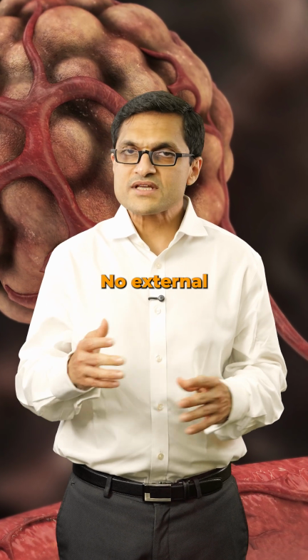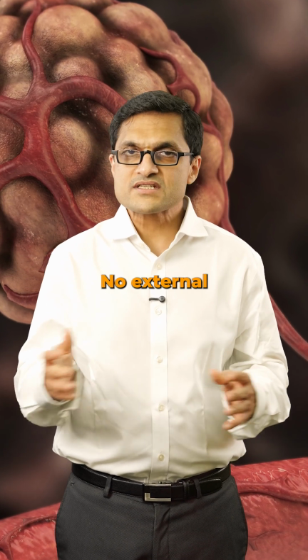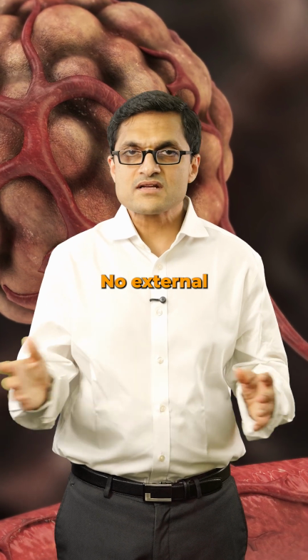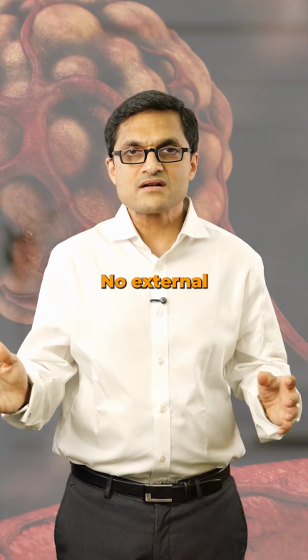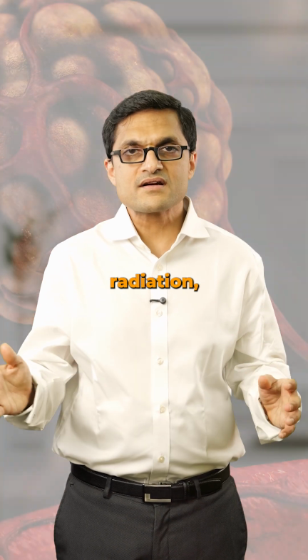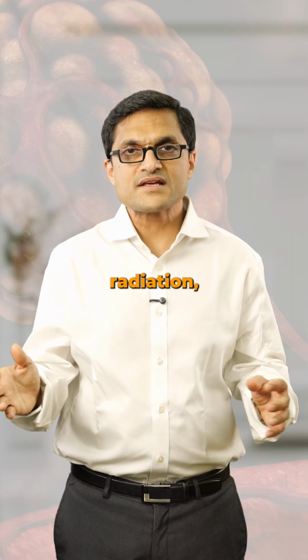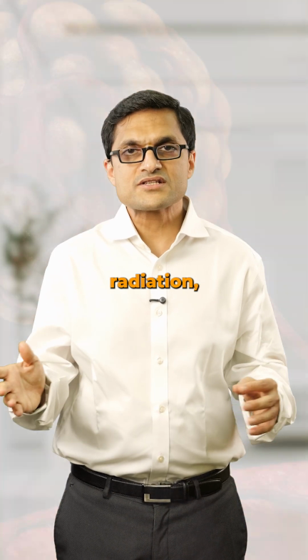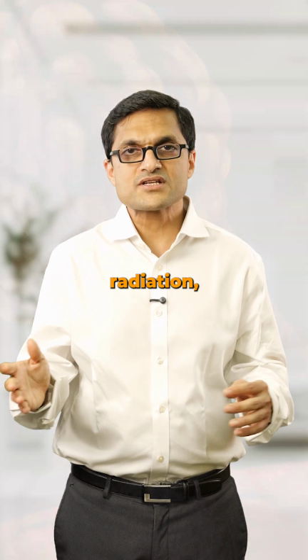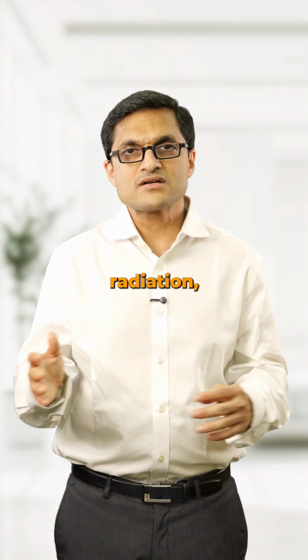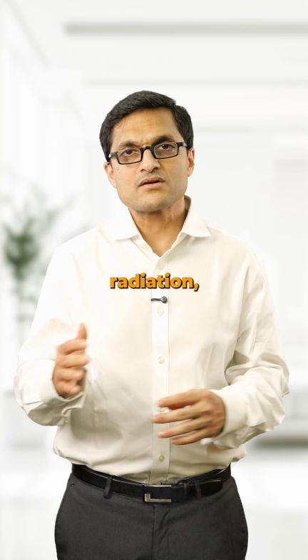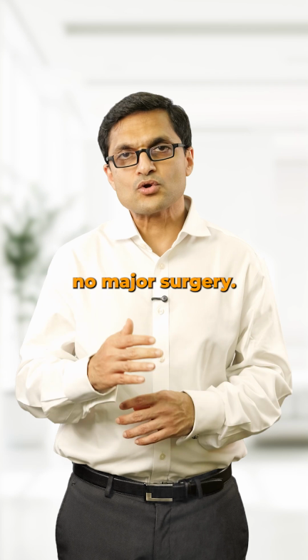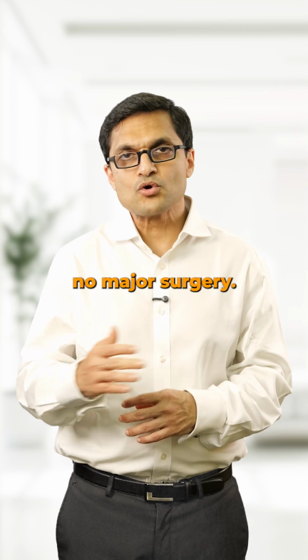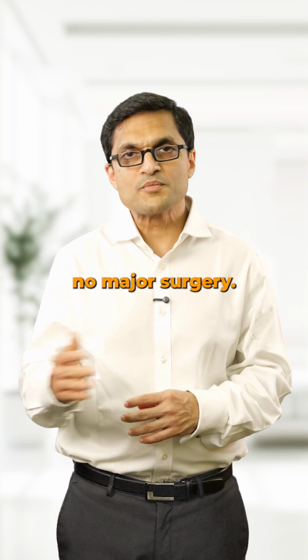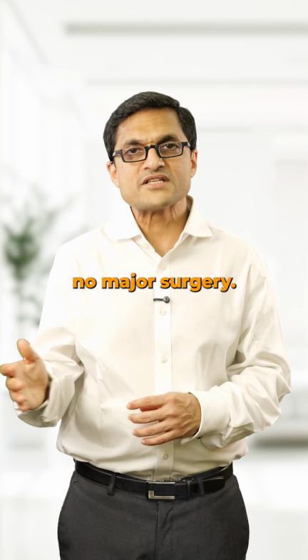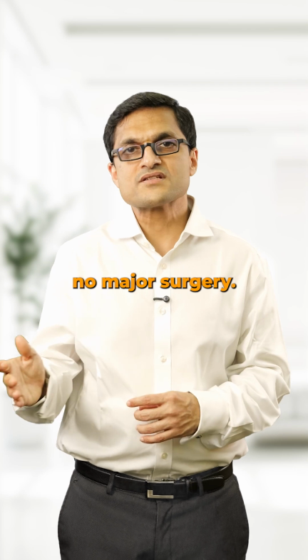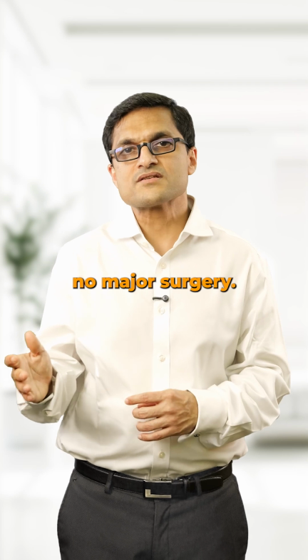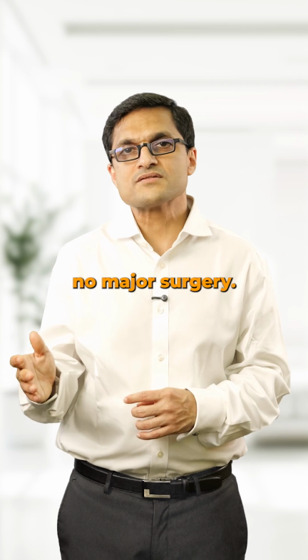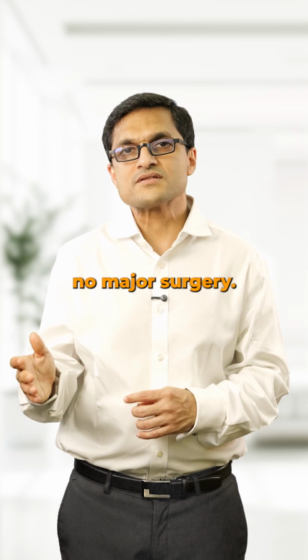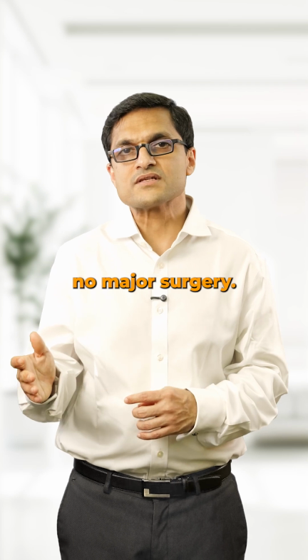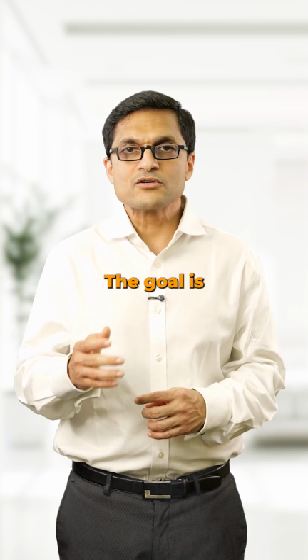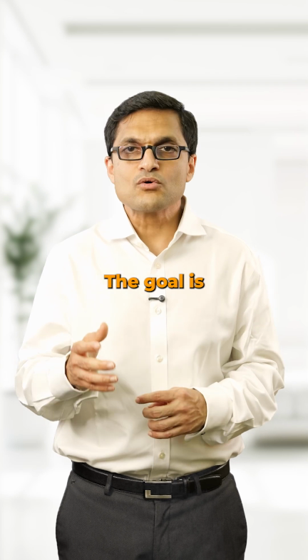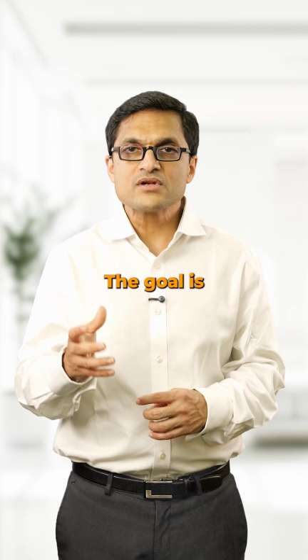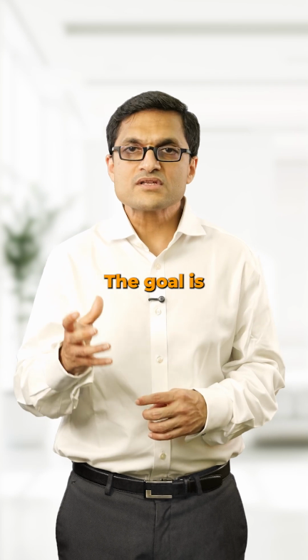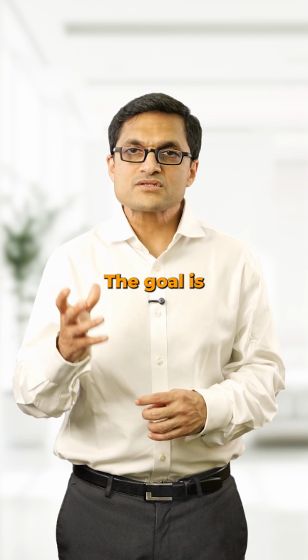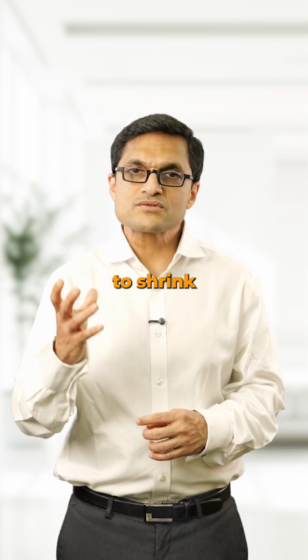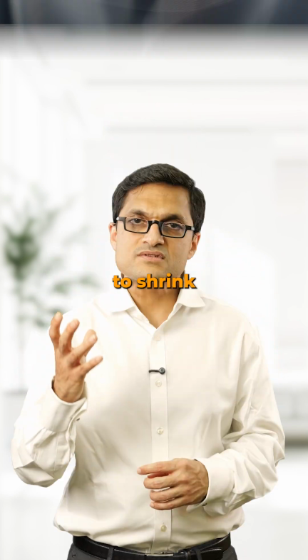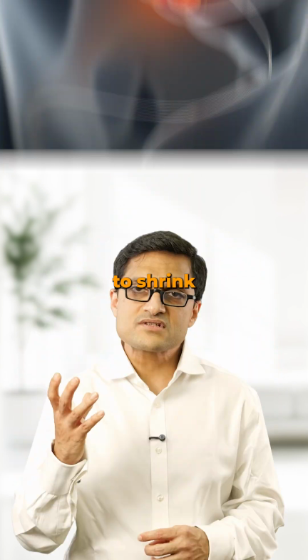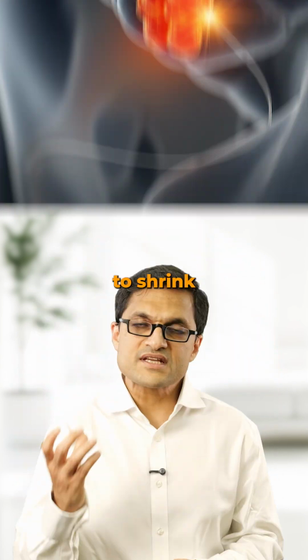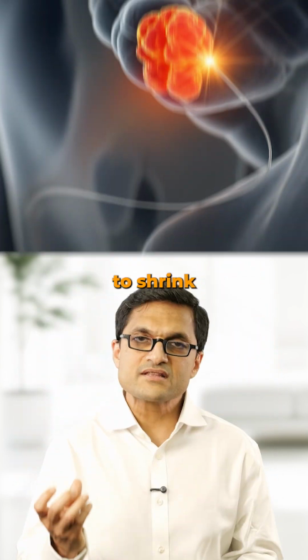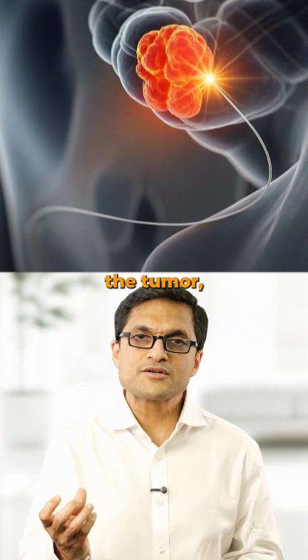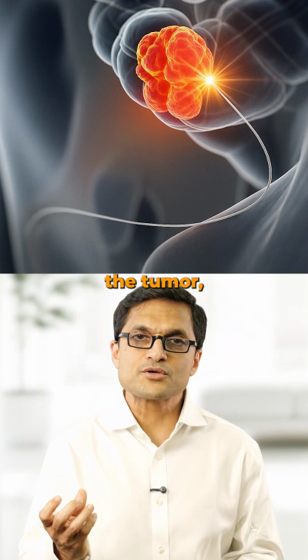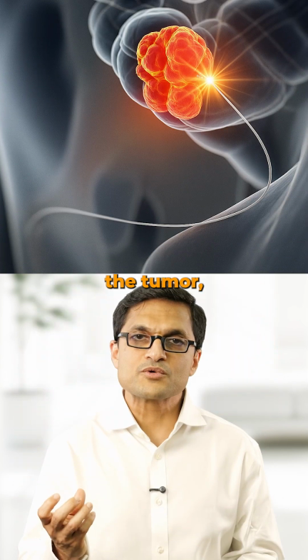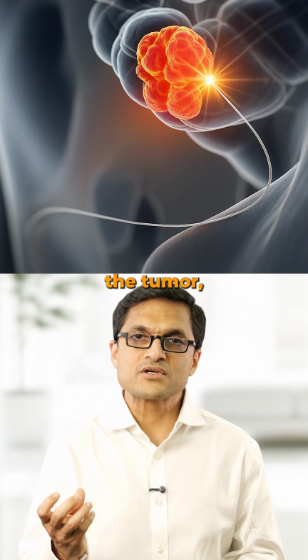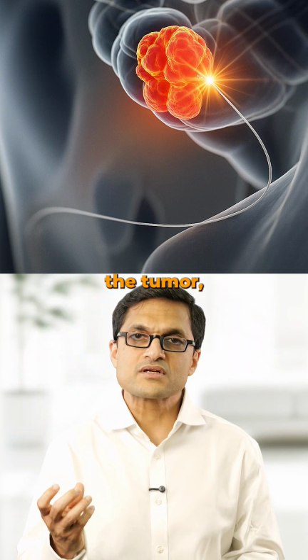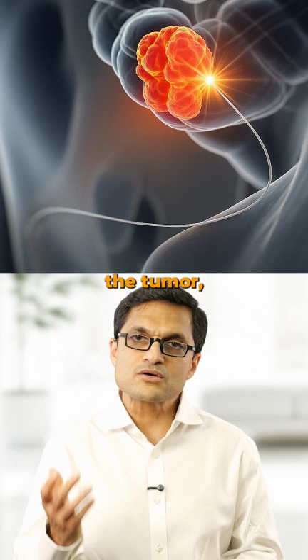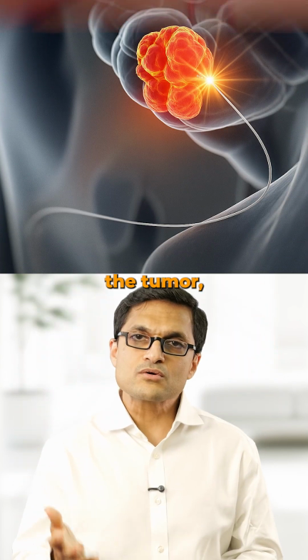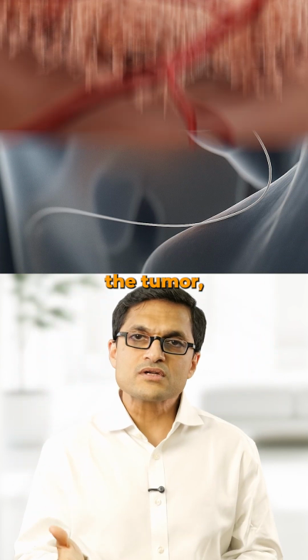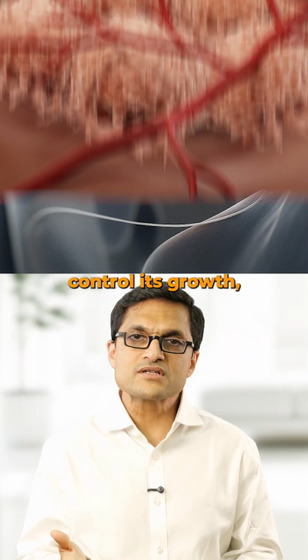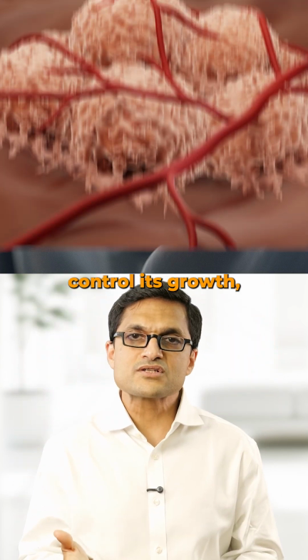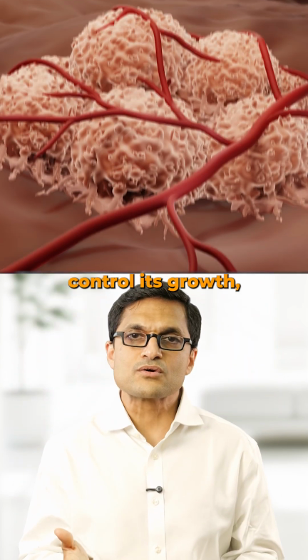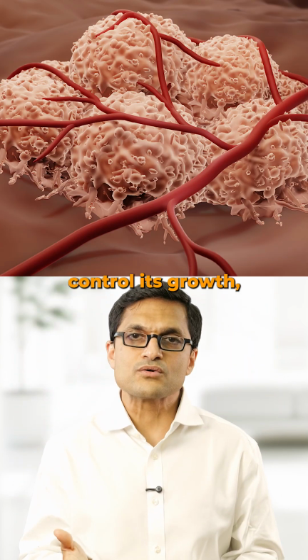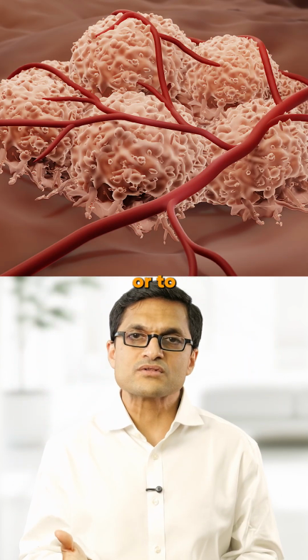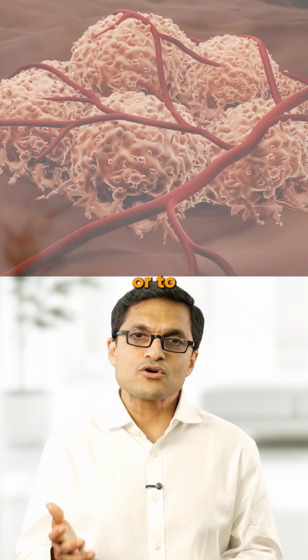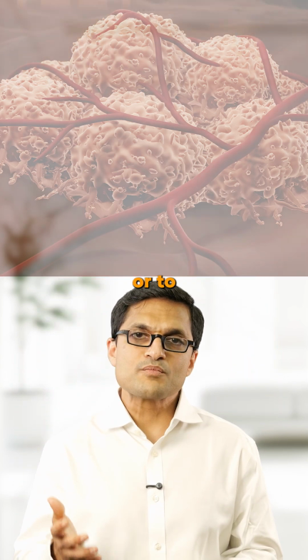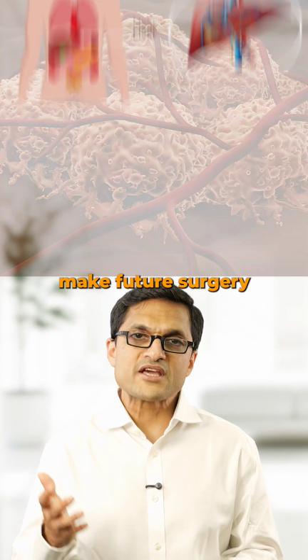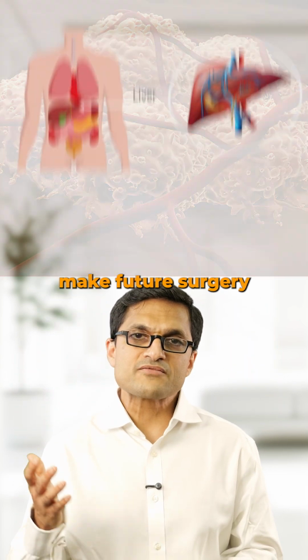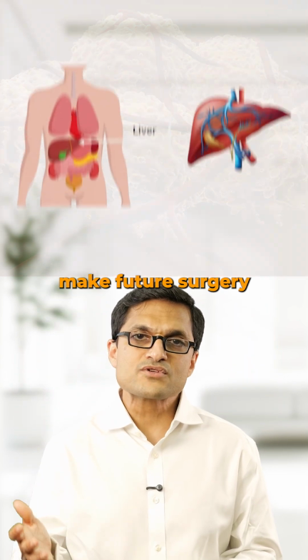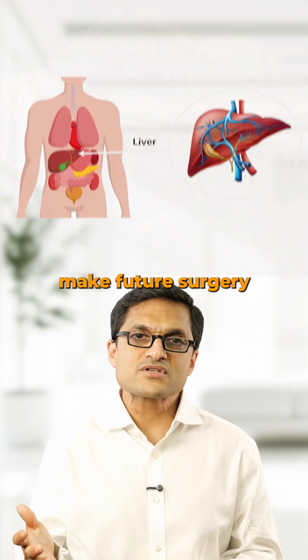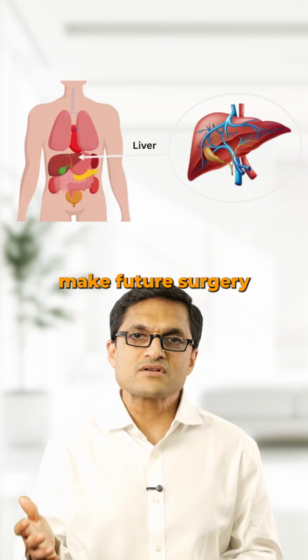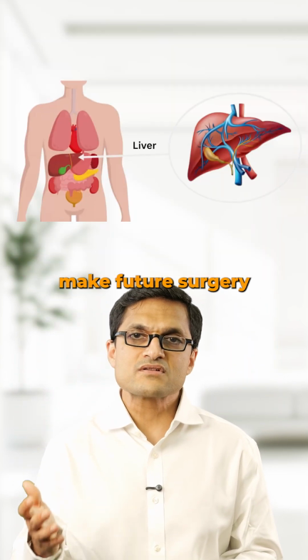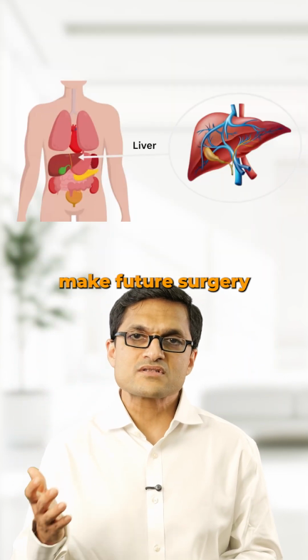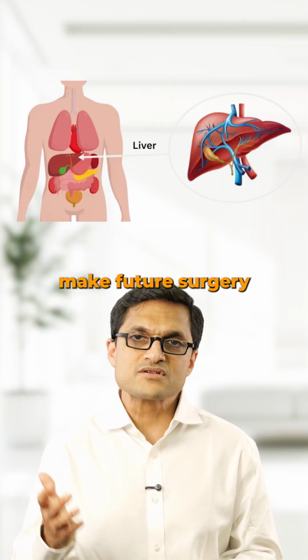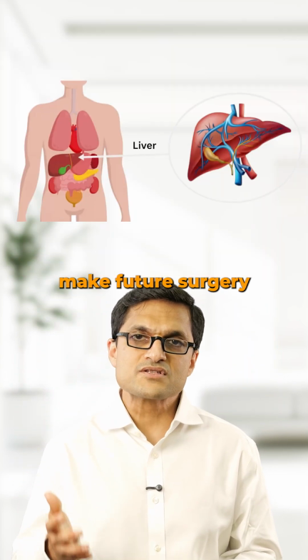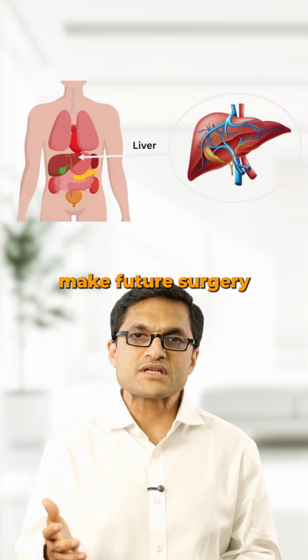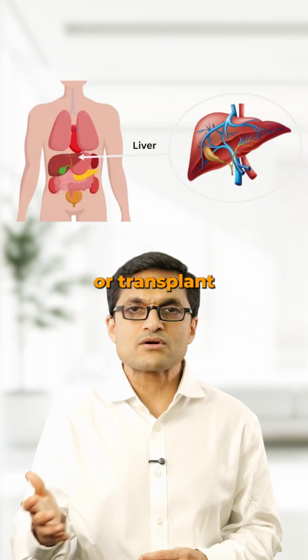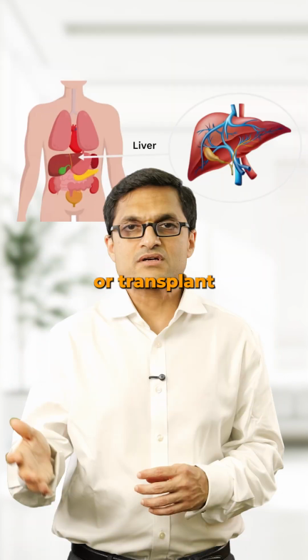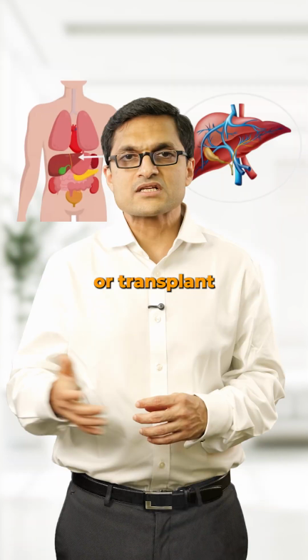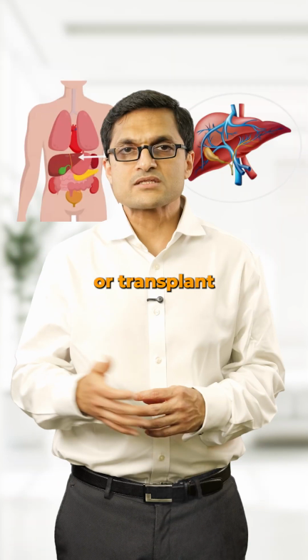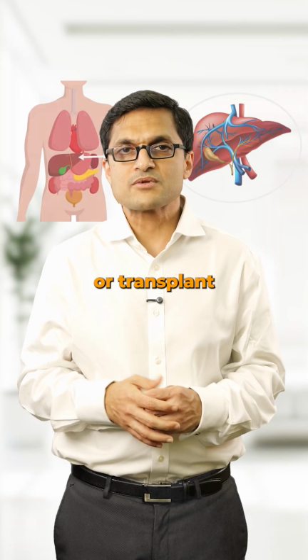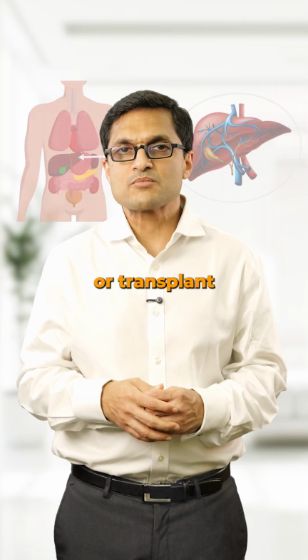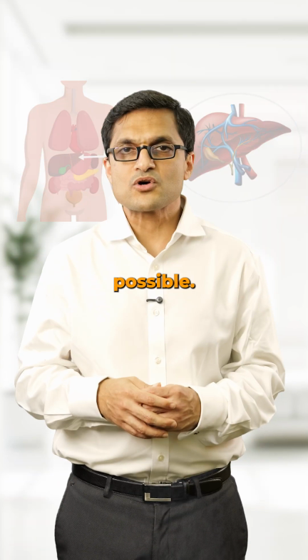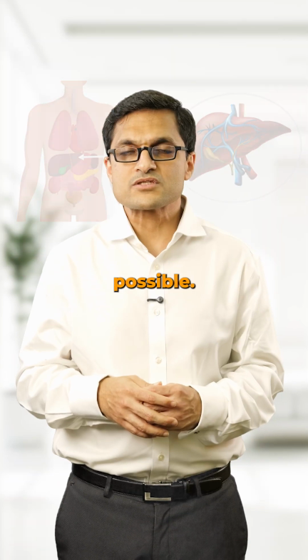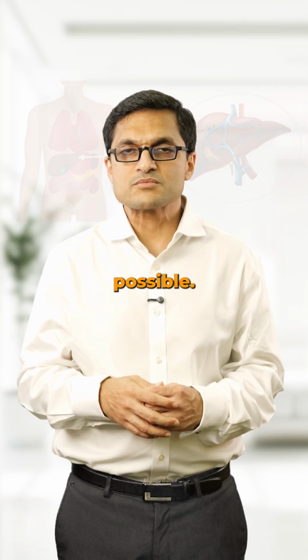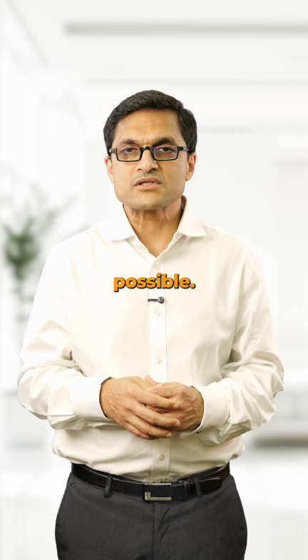No external radiation, no major surgery. The goal is to shrink the tumor, control its growth, or to make future surgery or transplant possible.